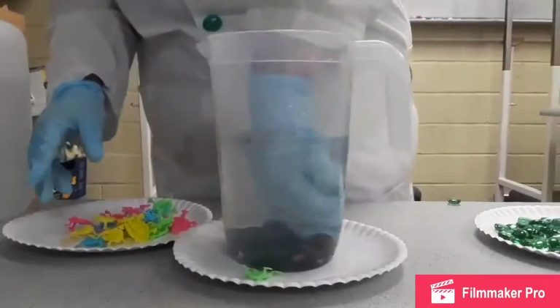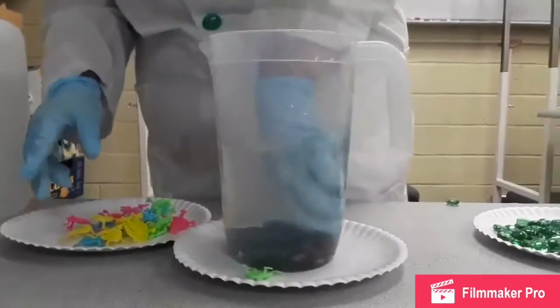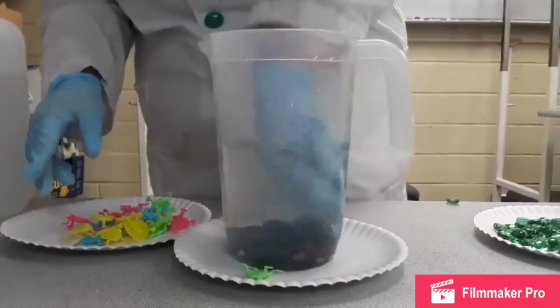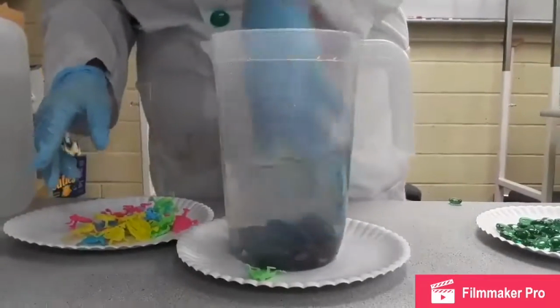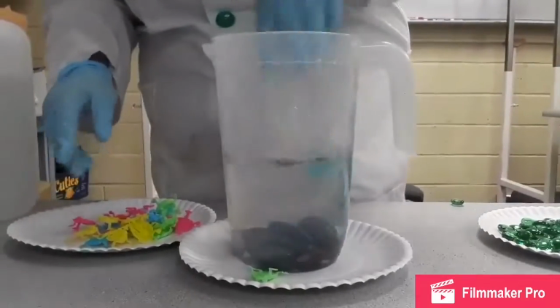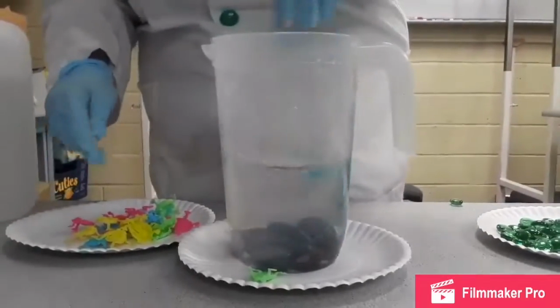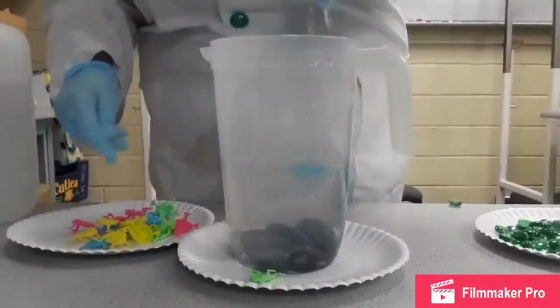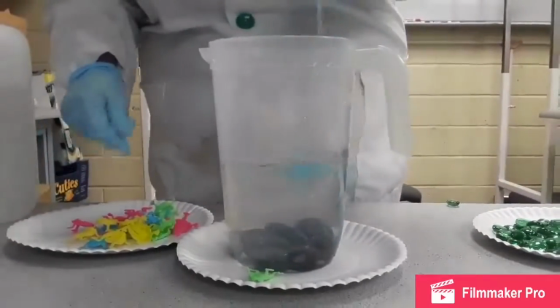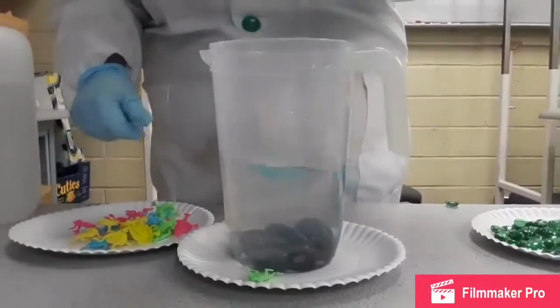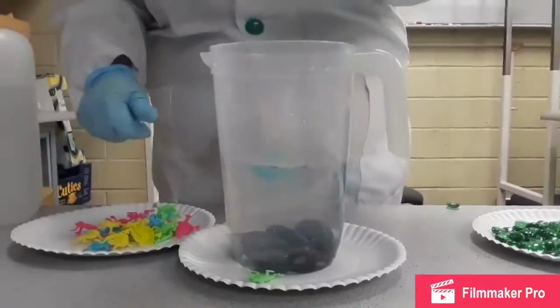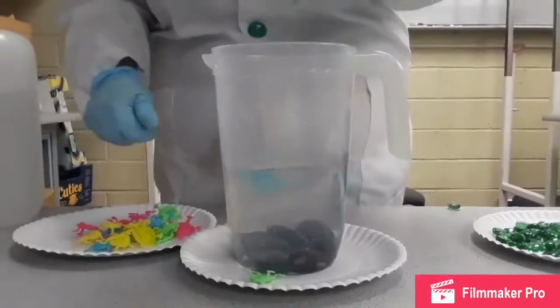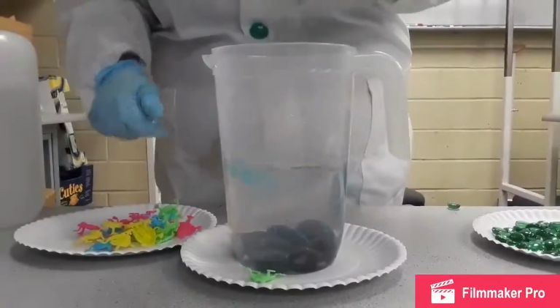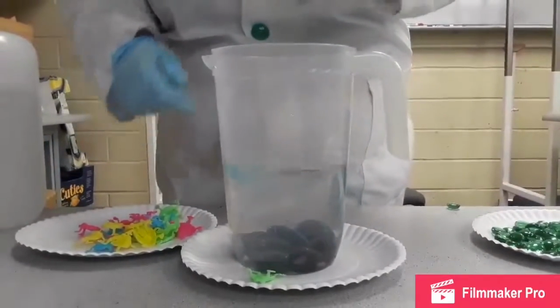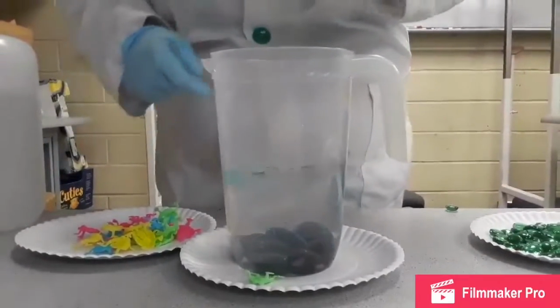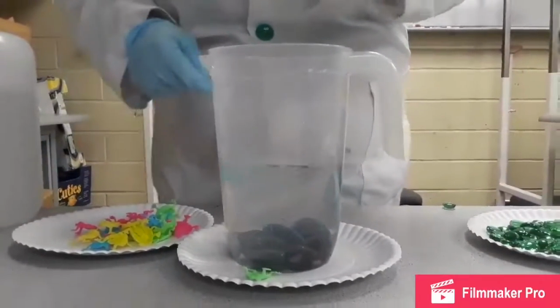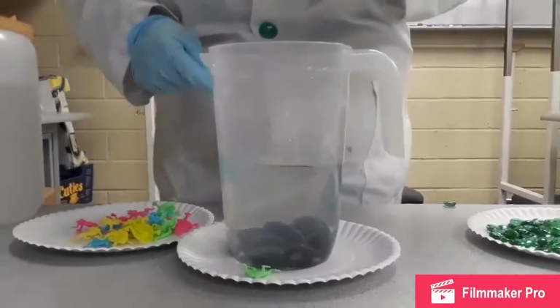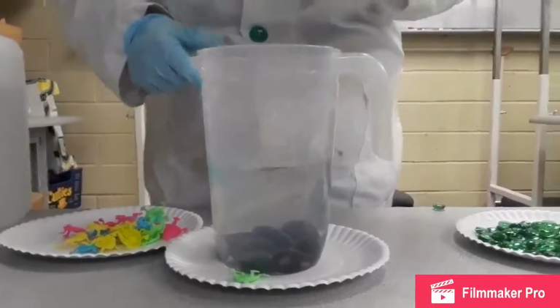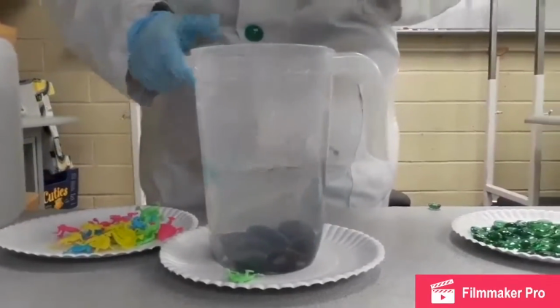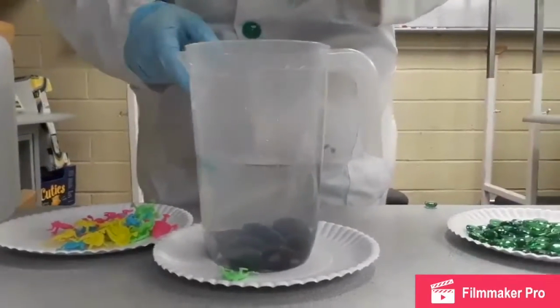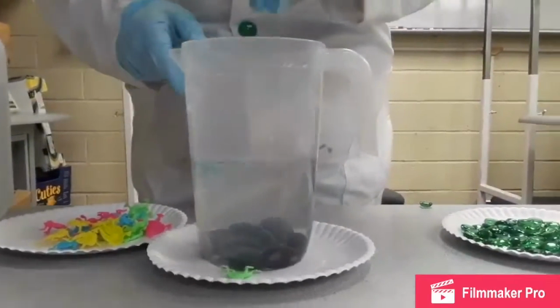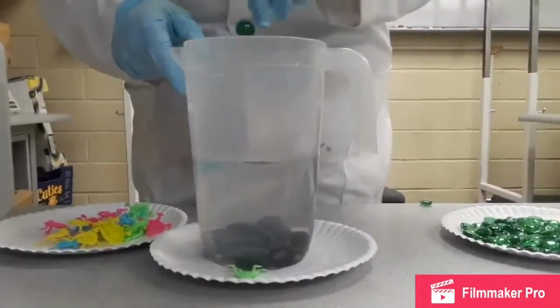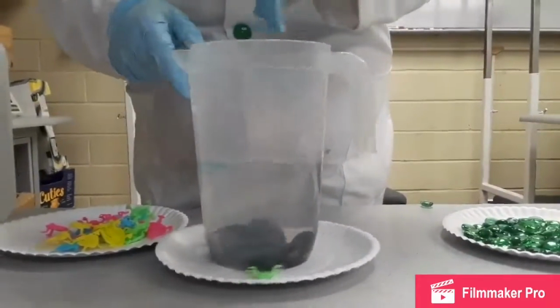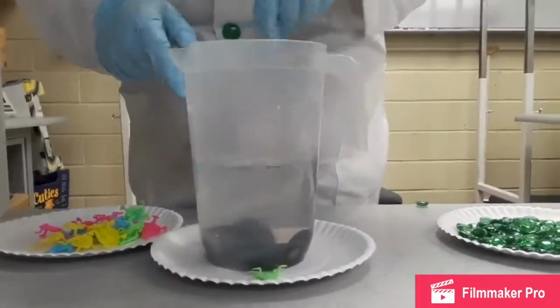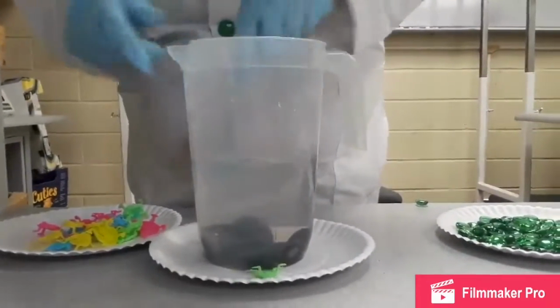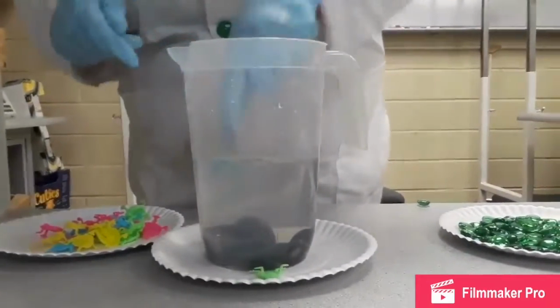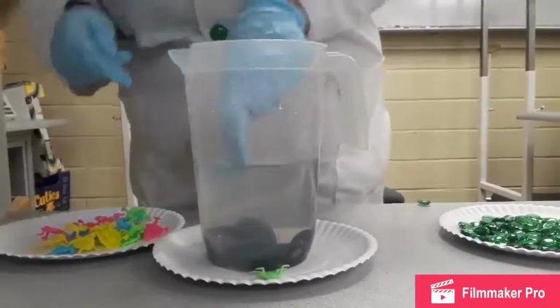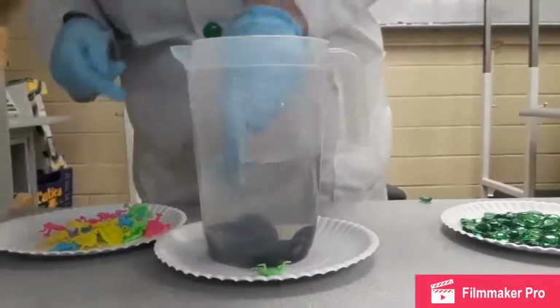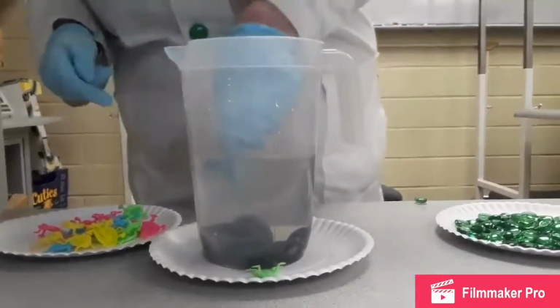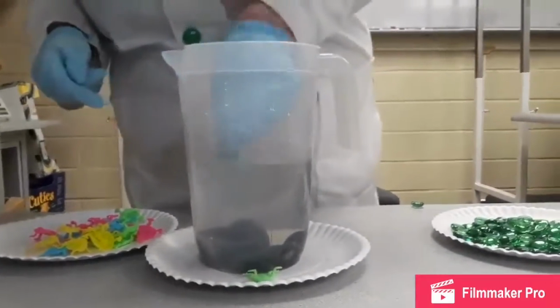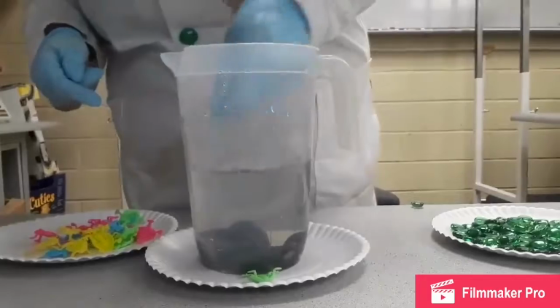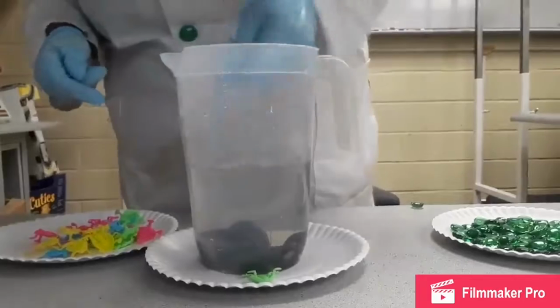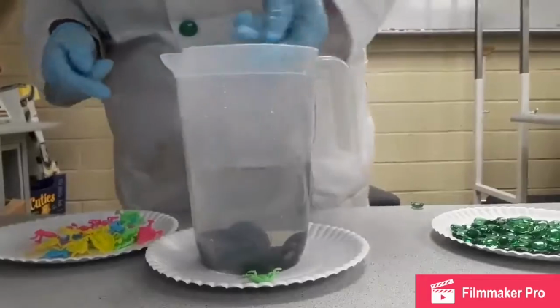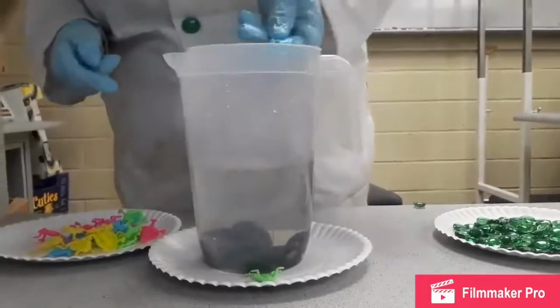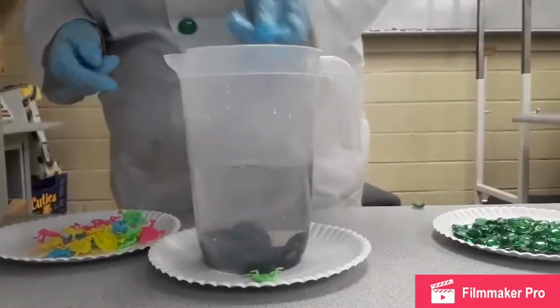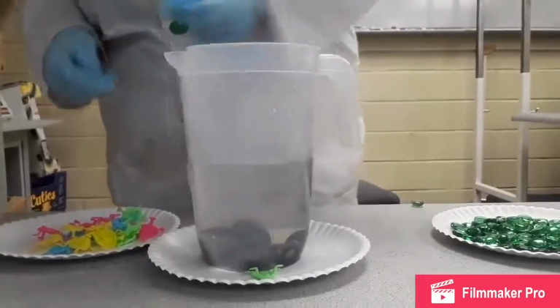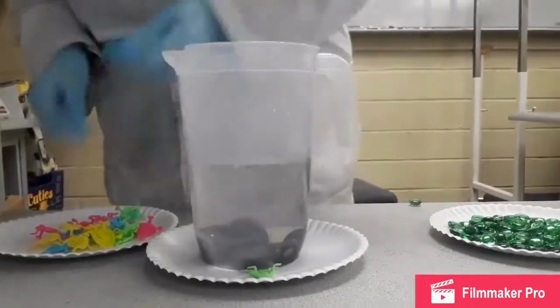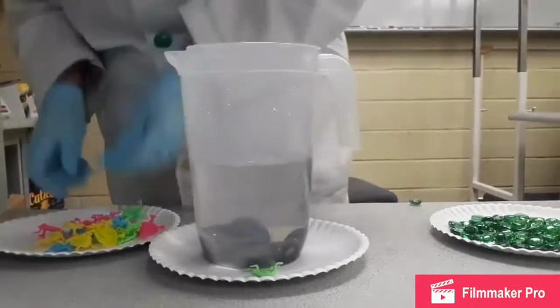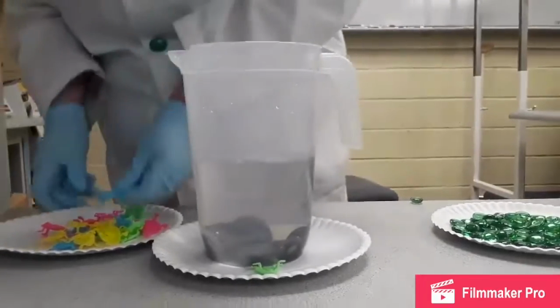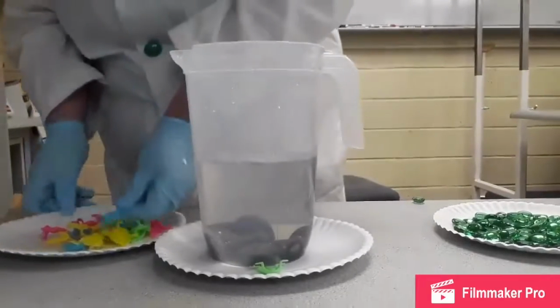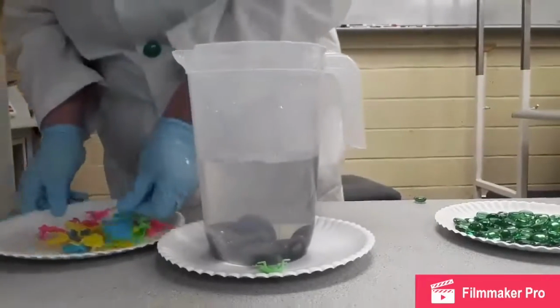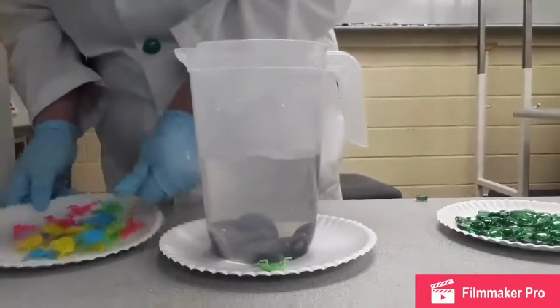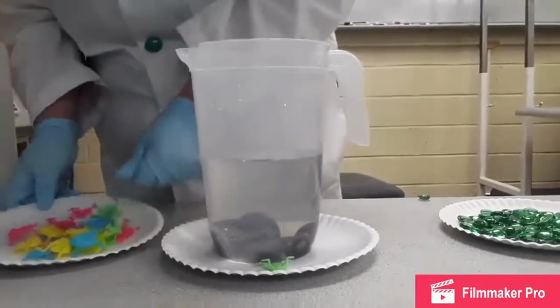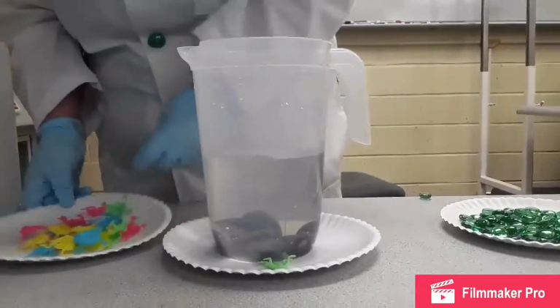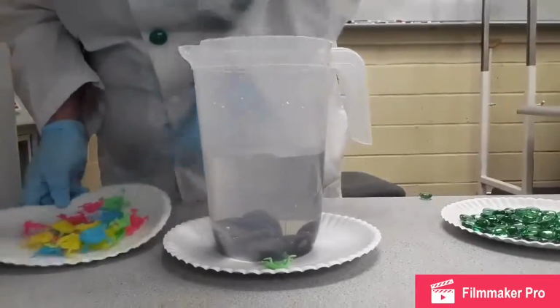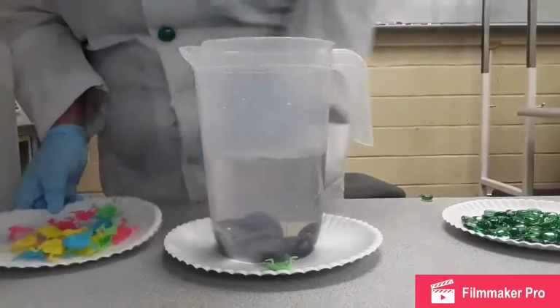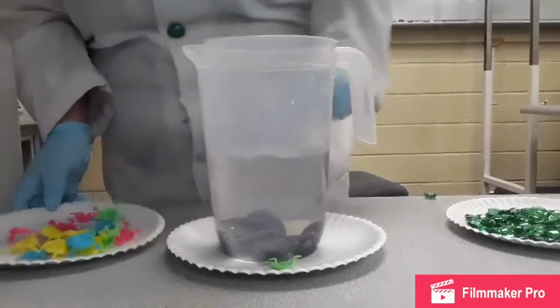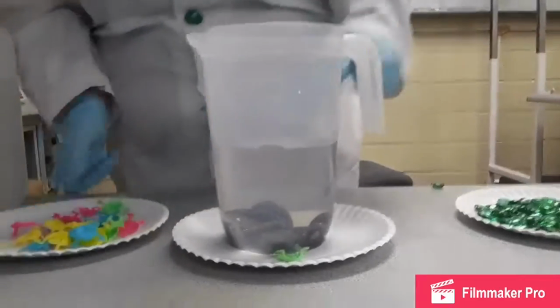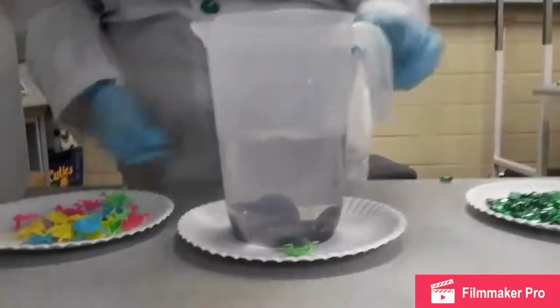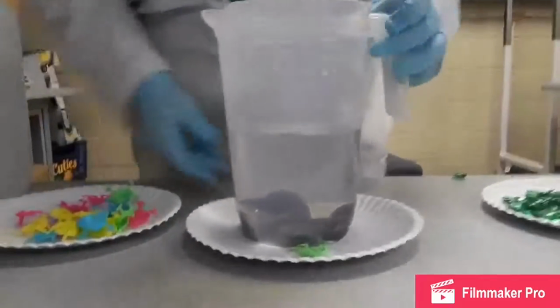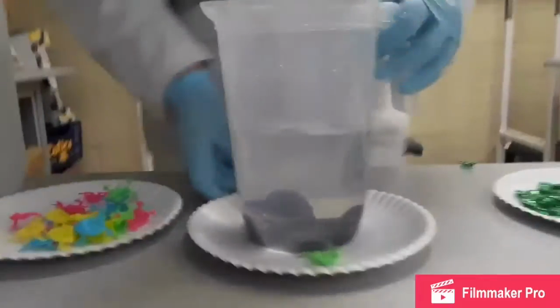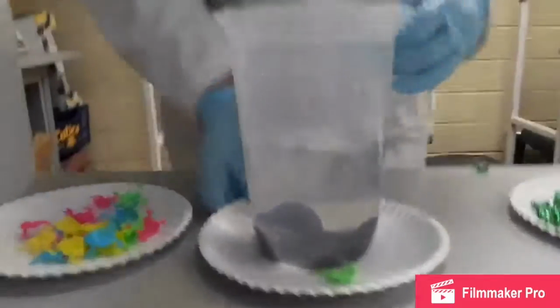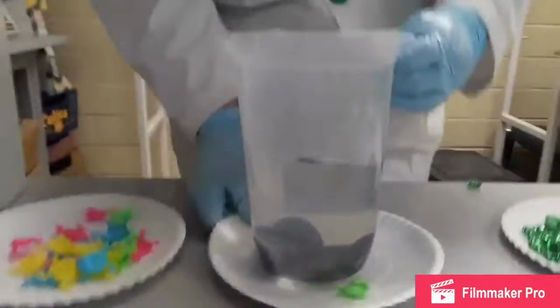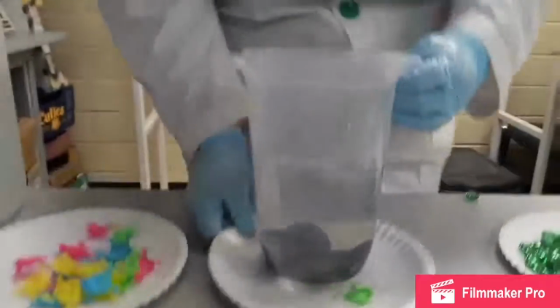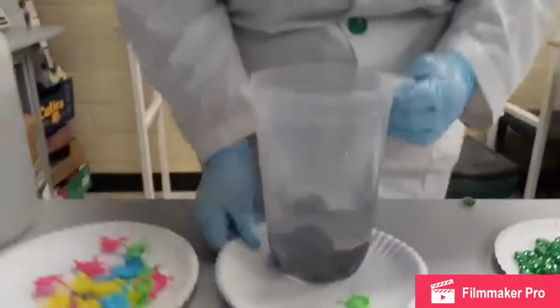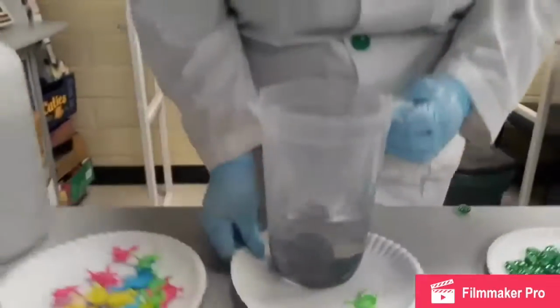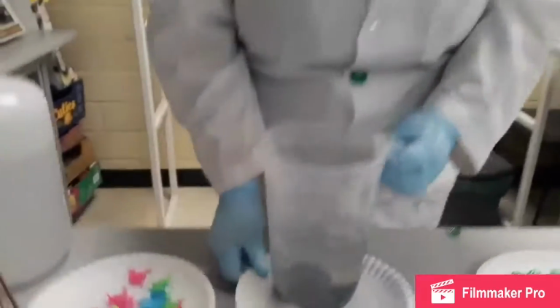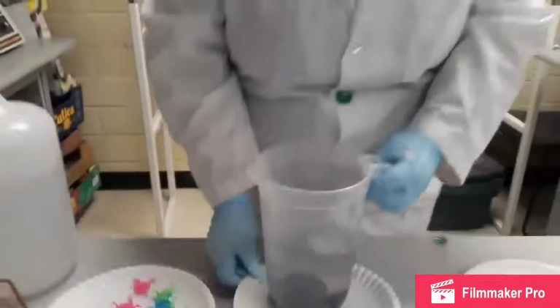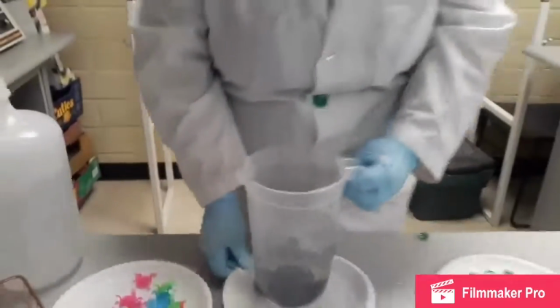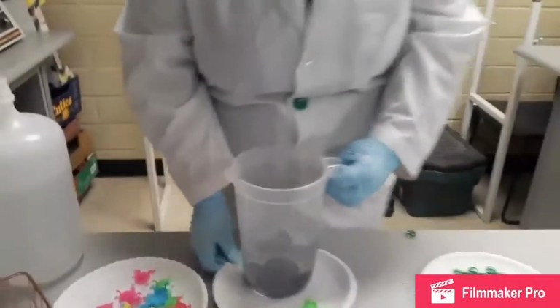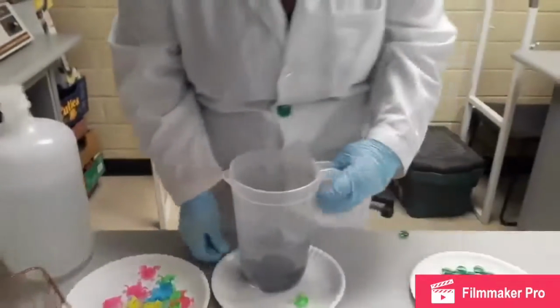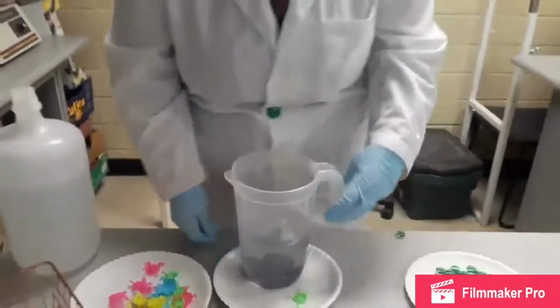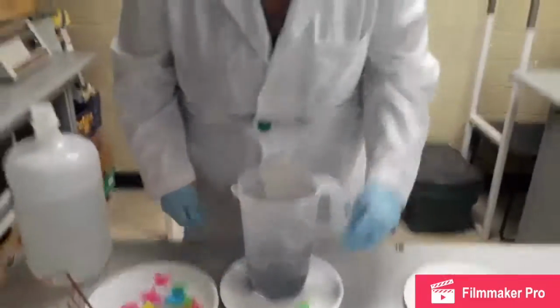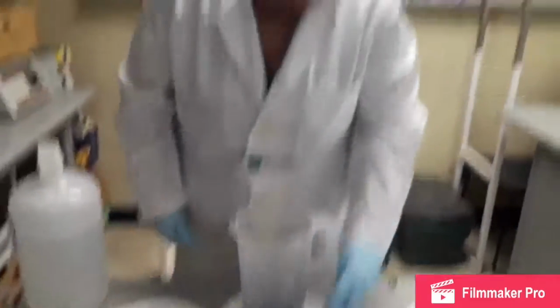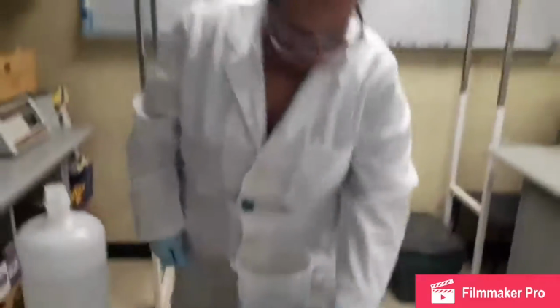Come on Froggy, come to the top. And we have a complete separation of our mixtures.